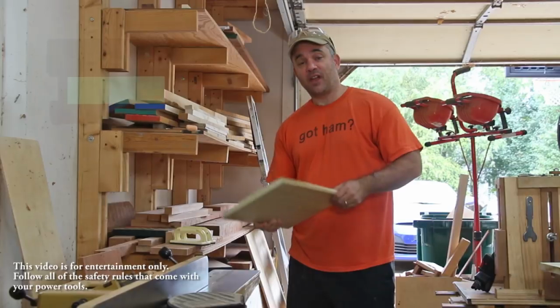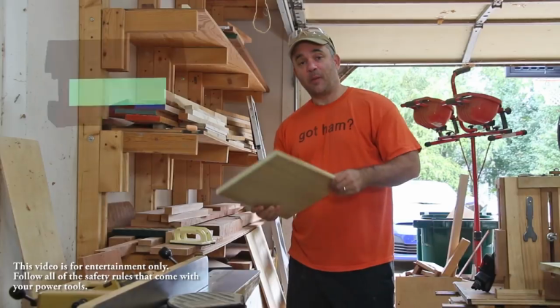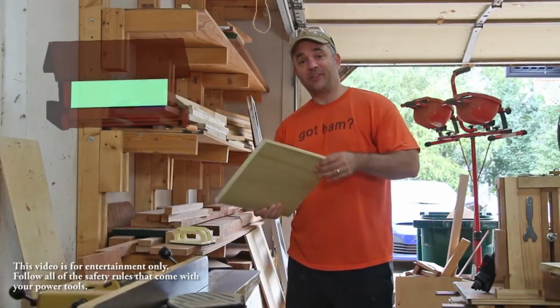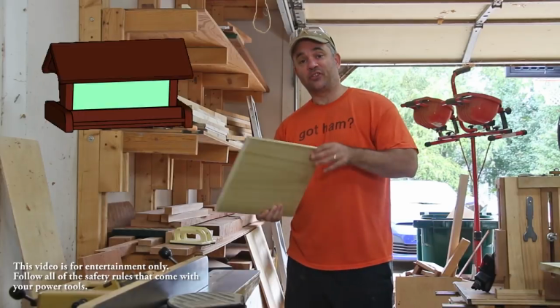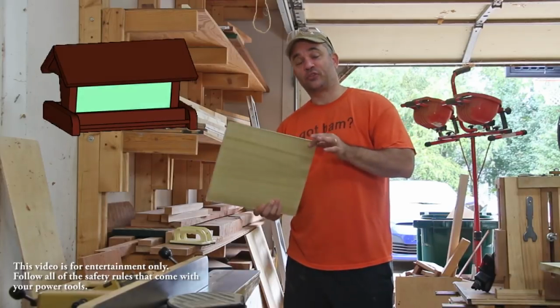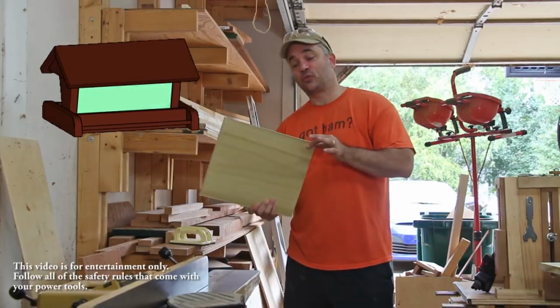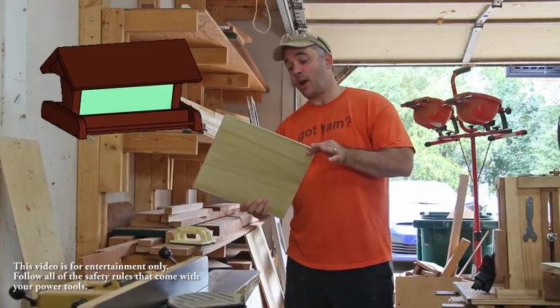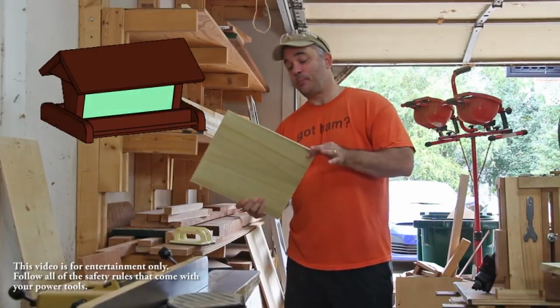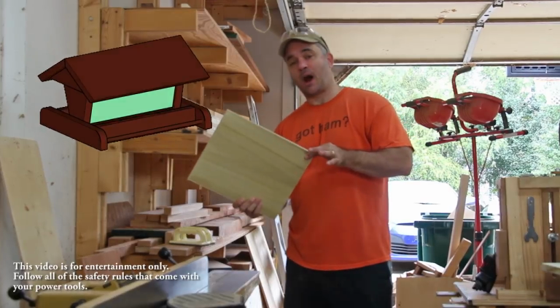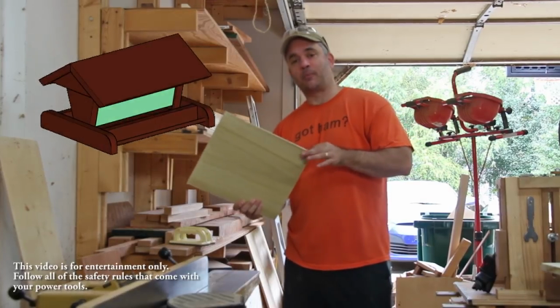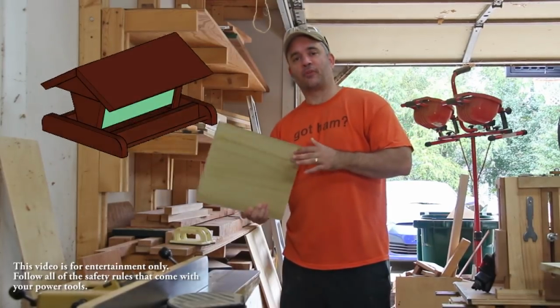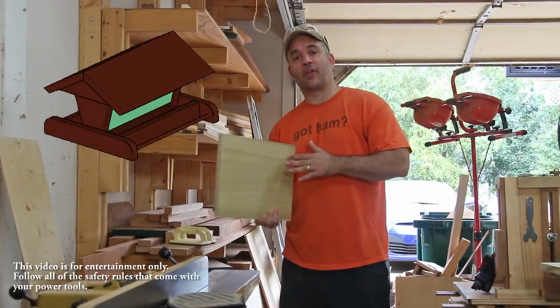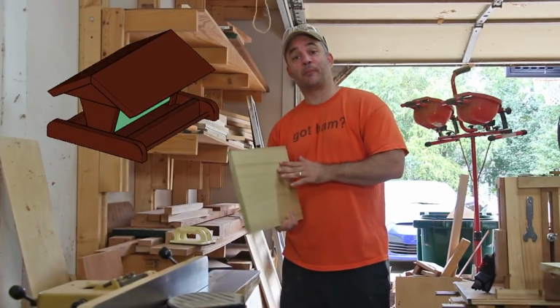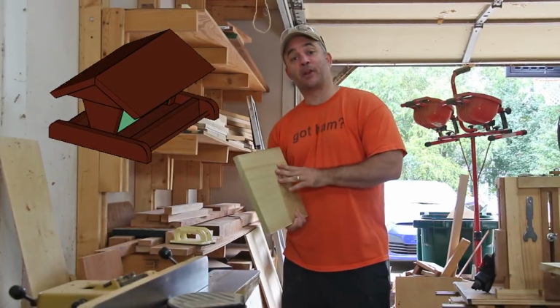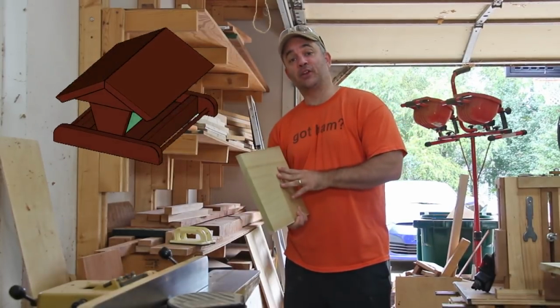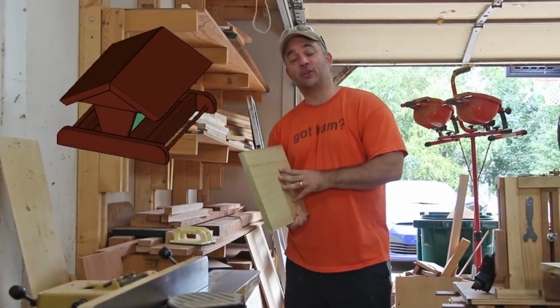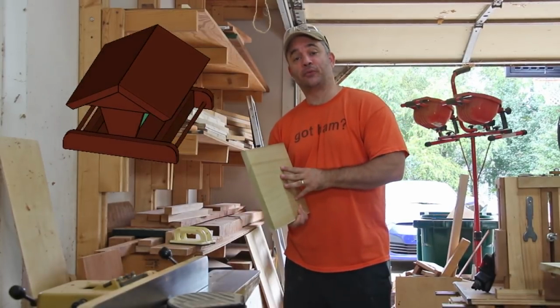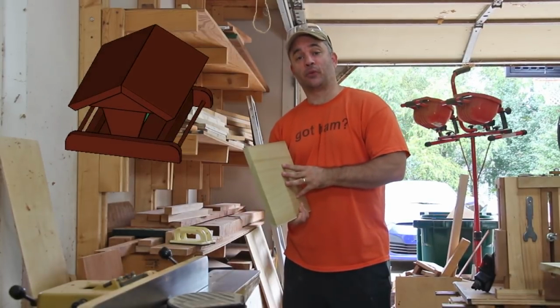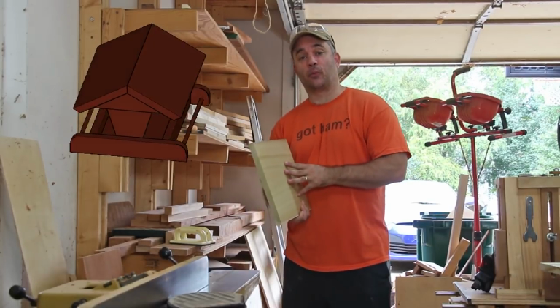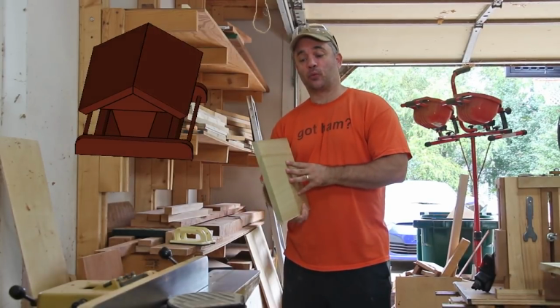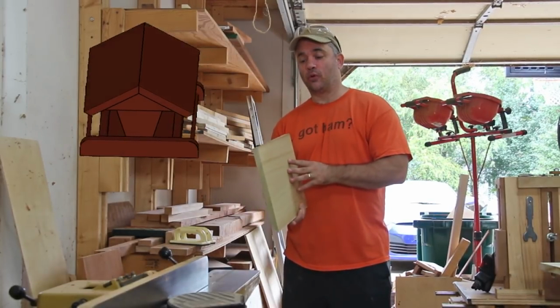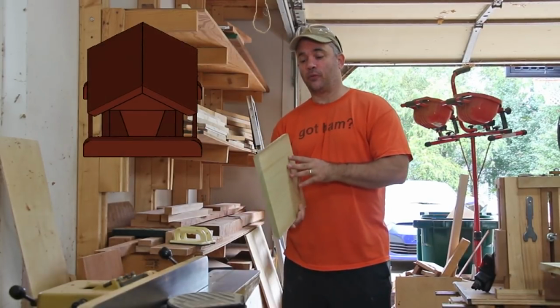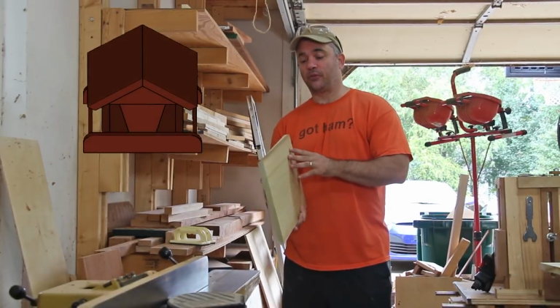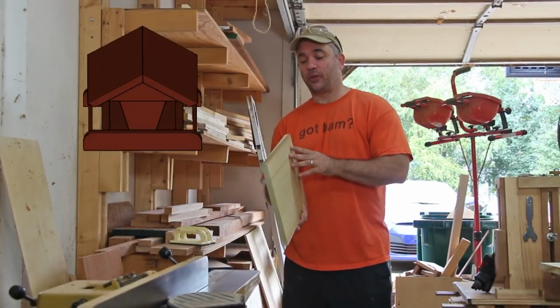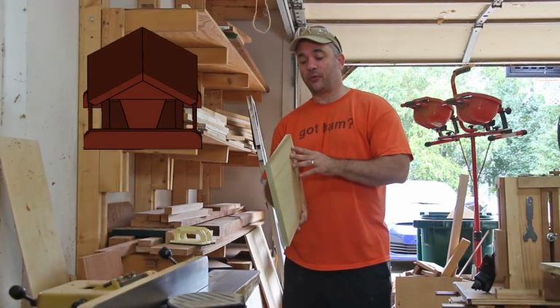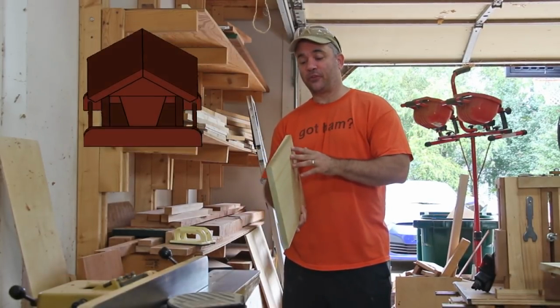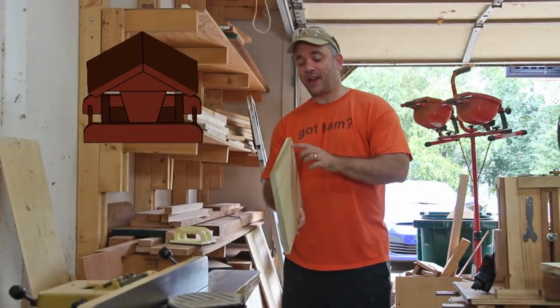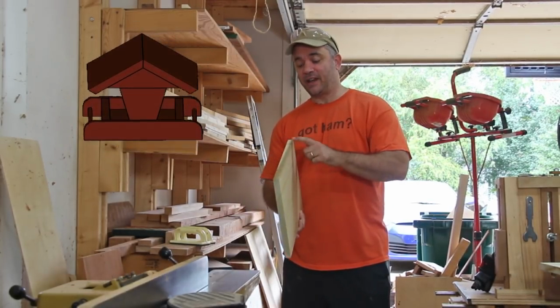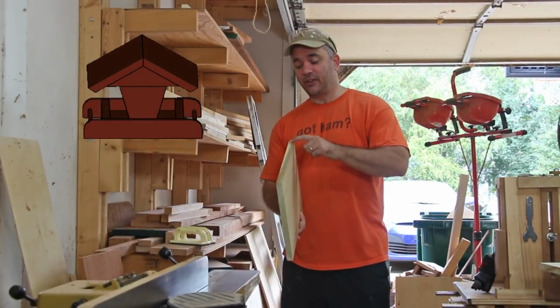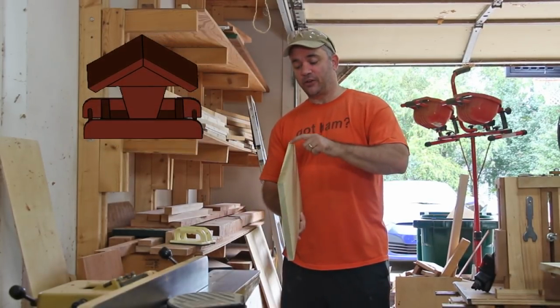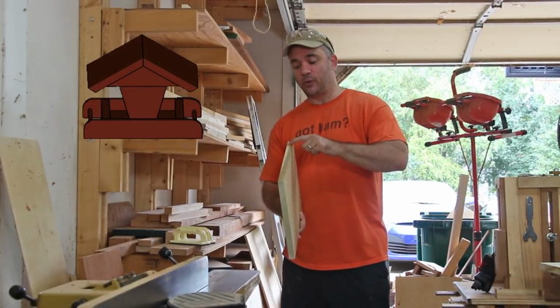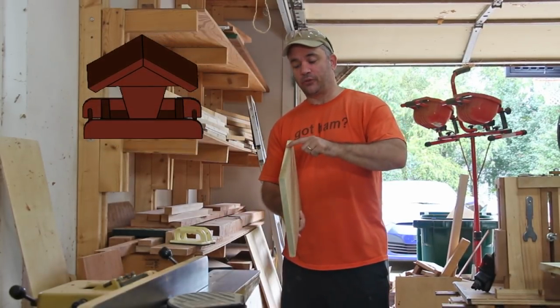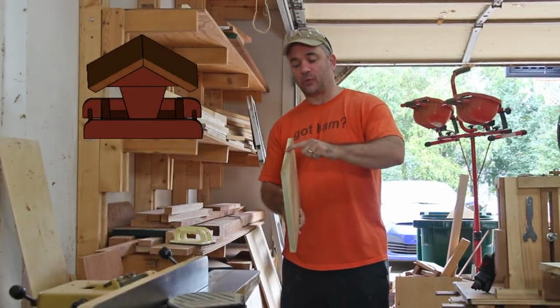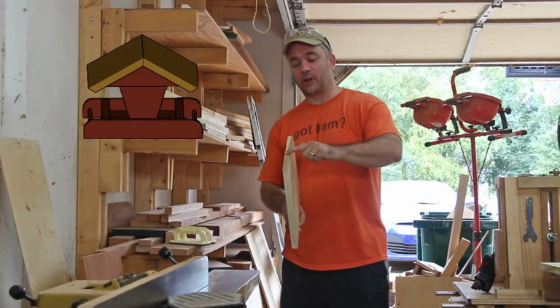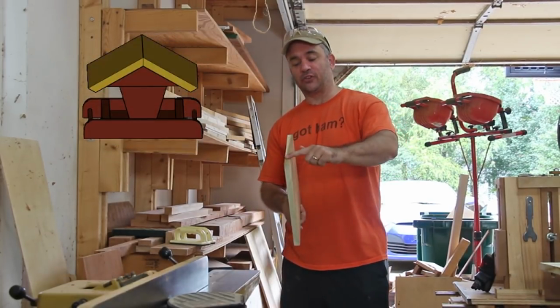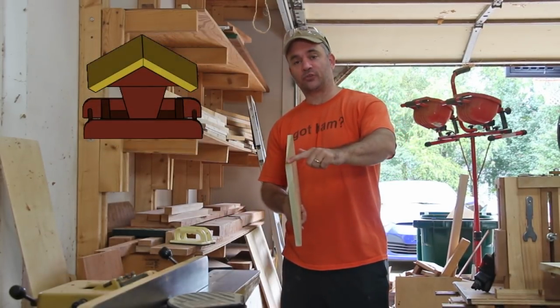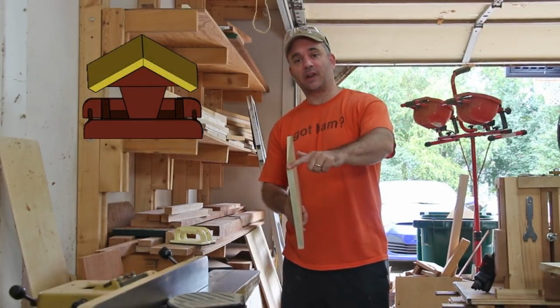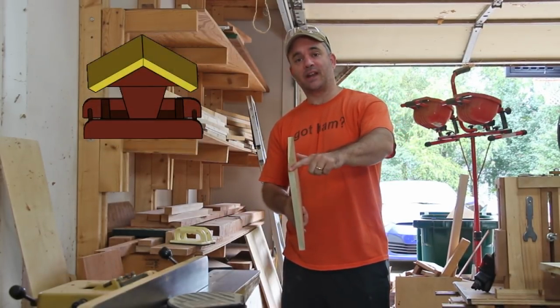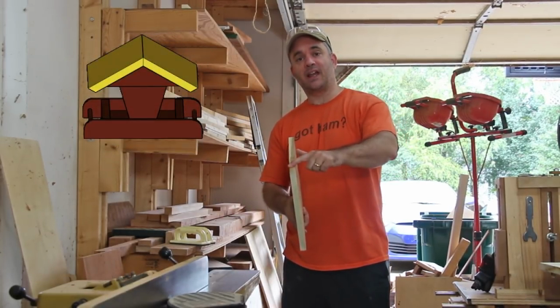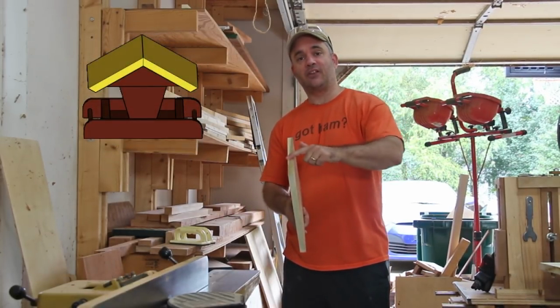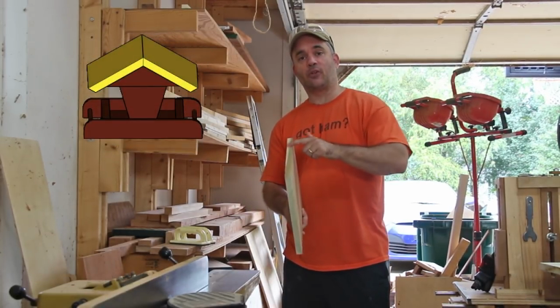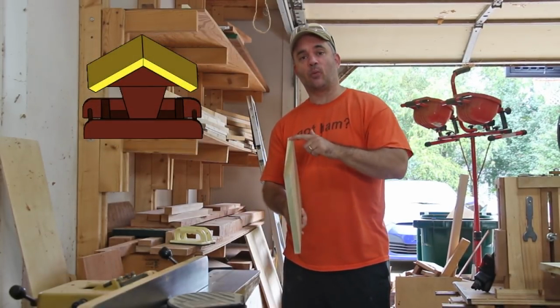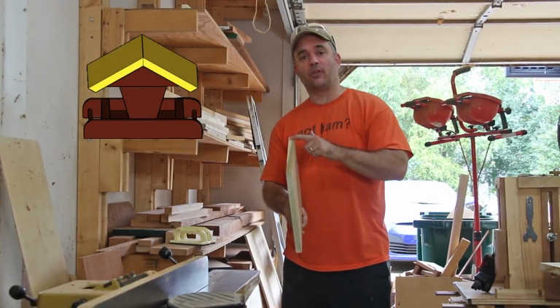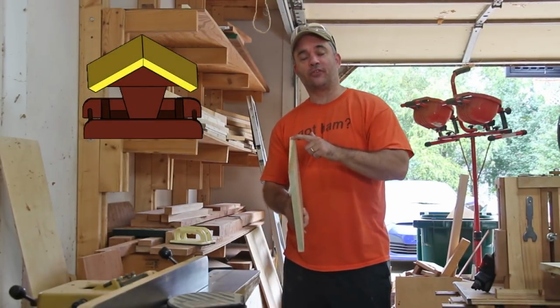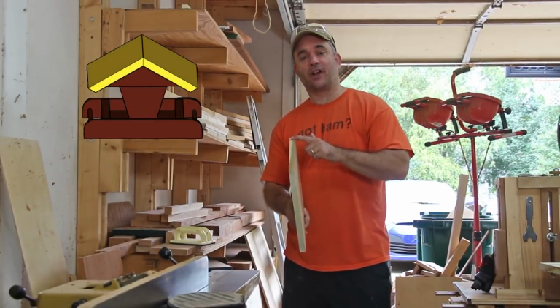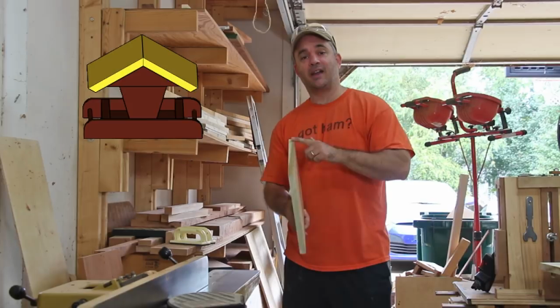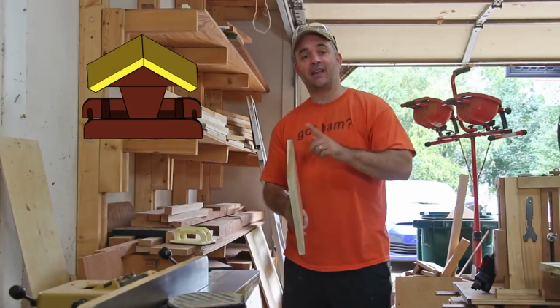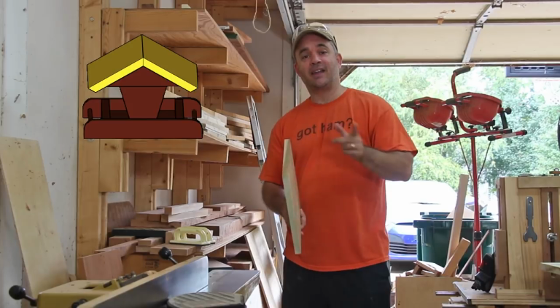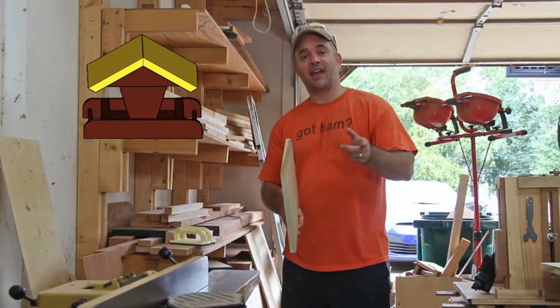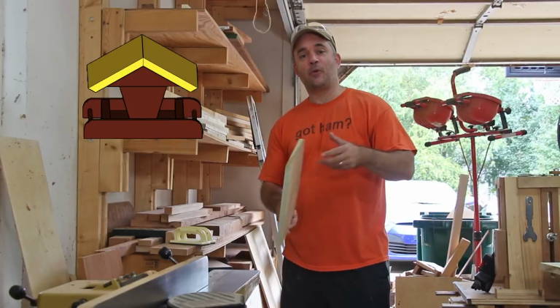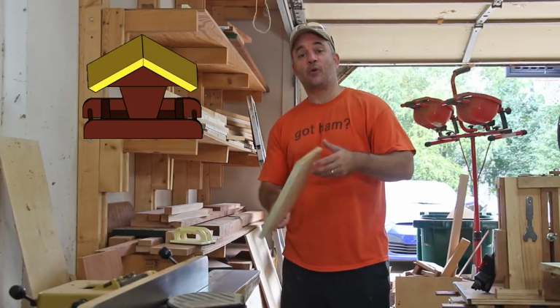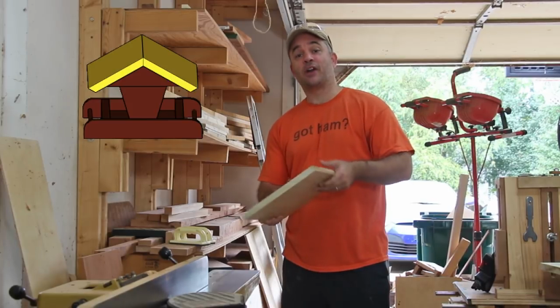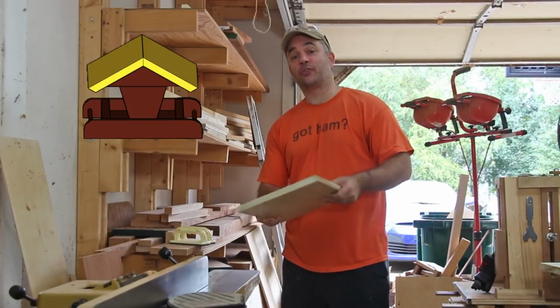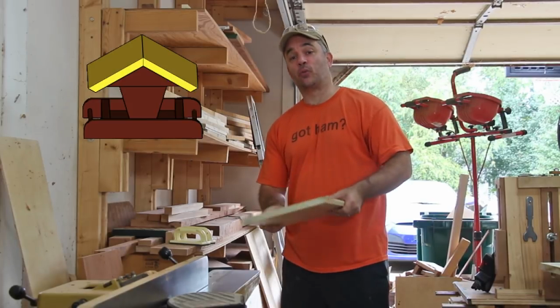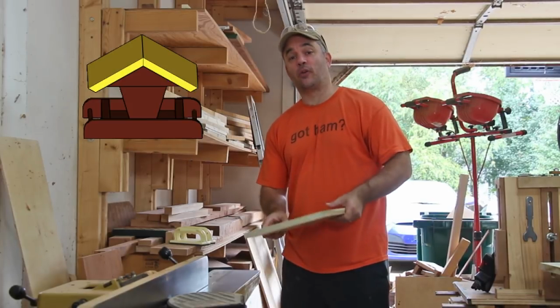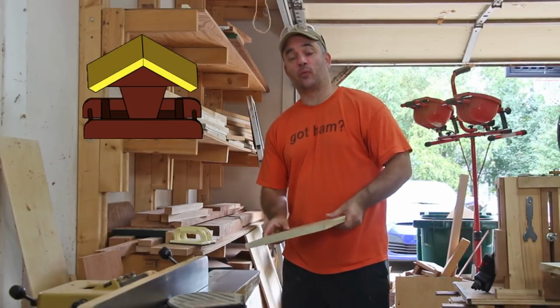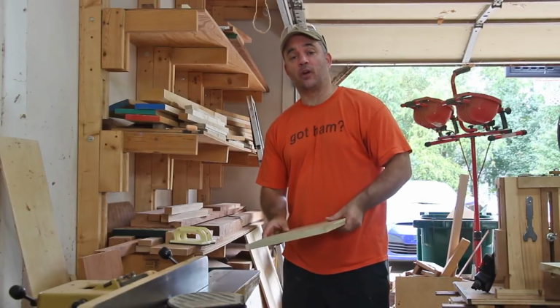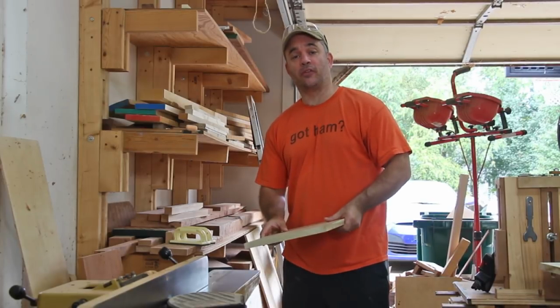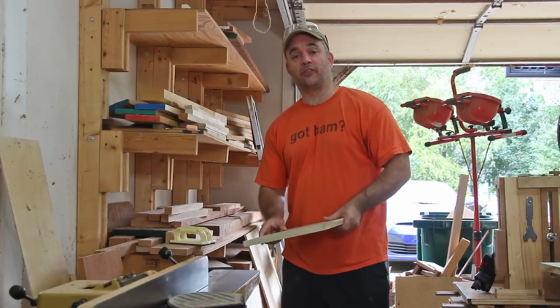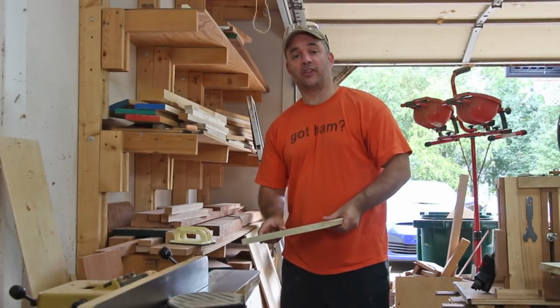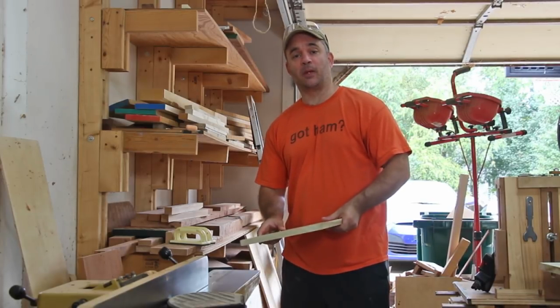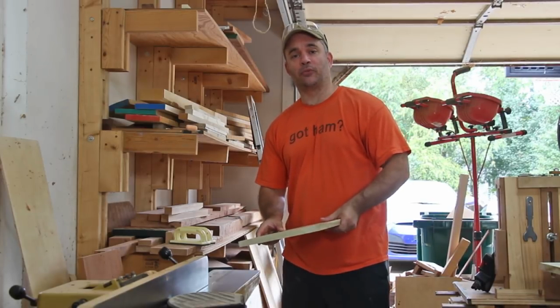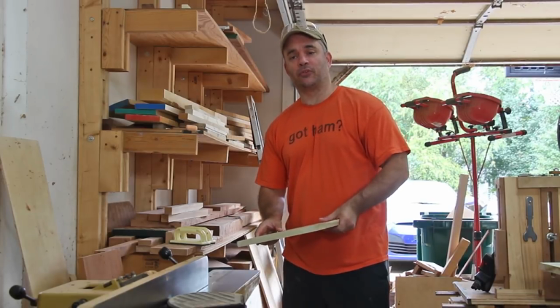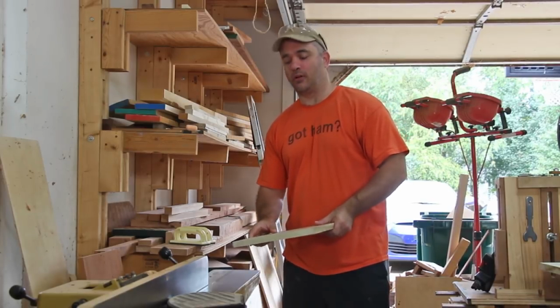I've got a piece of scrap poplar that I'm going to use for the roof. The first thing I need to do is create a straight edge on one side and then we'll cut it at the rough width at the table saw.